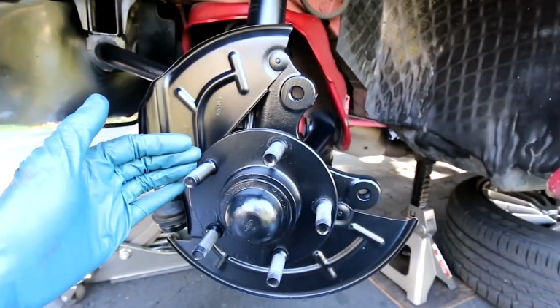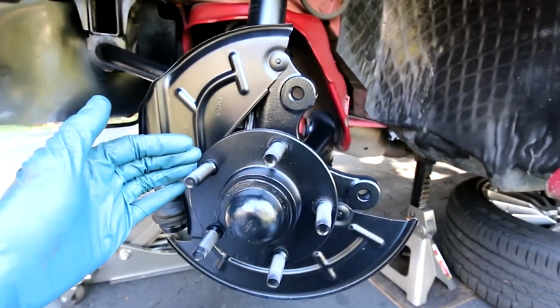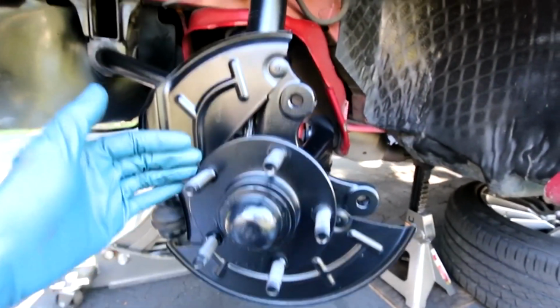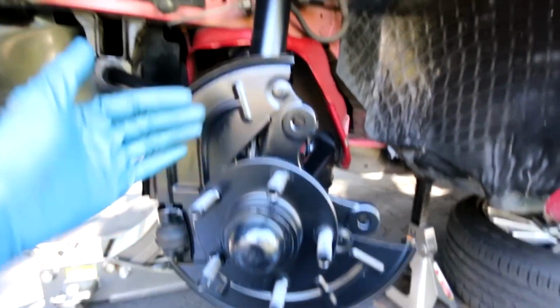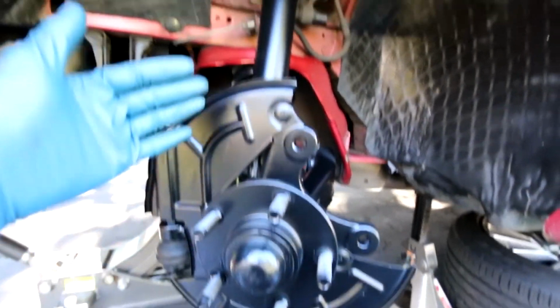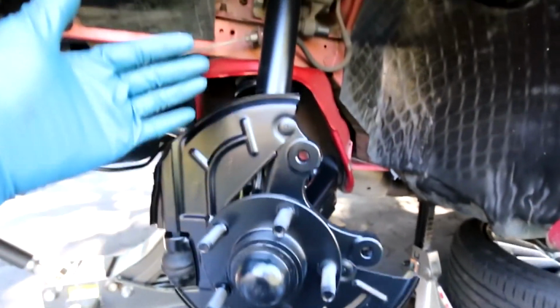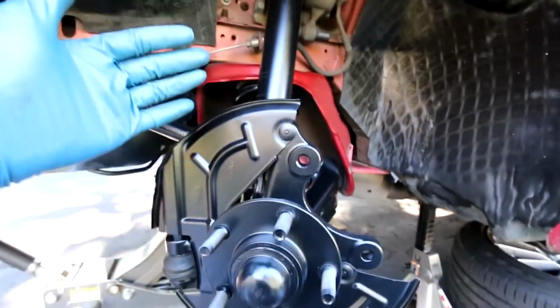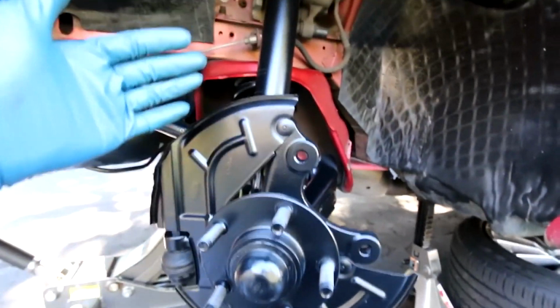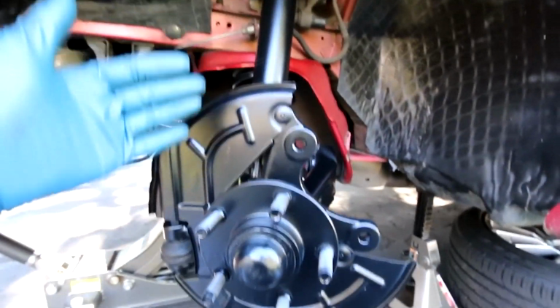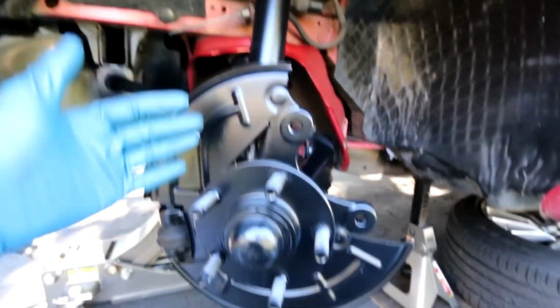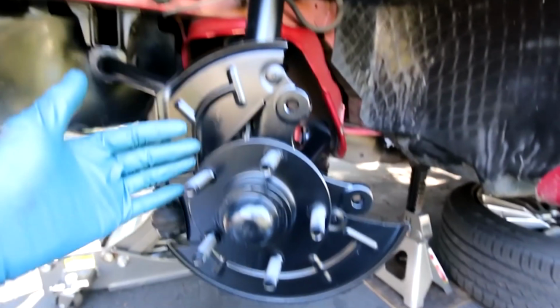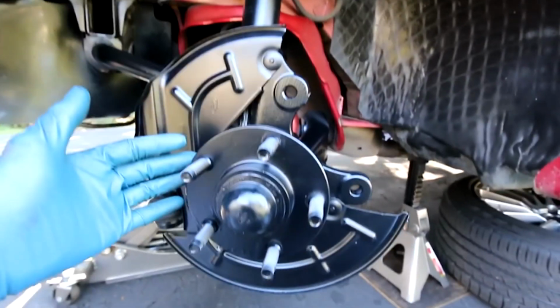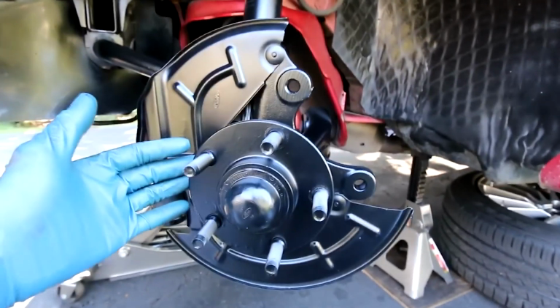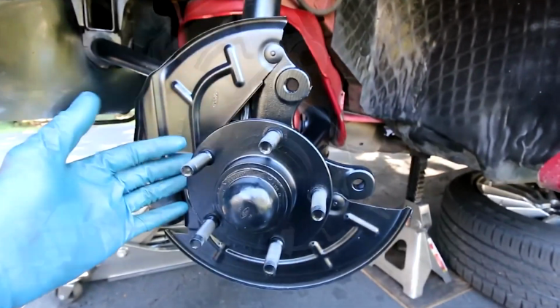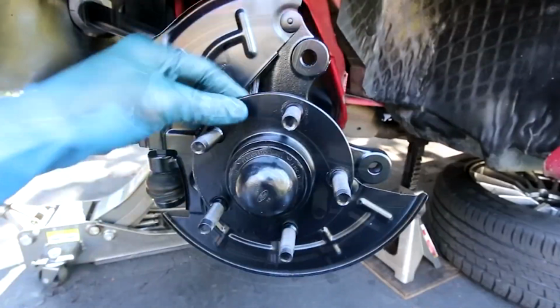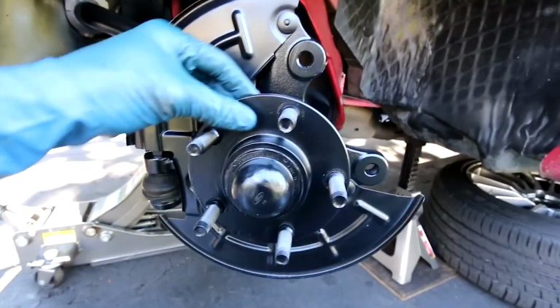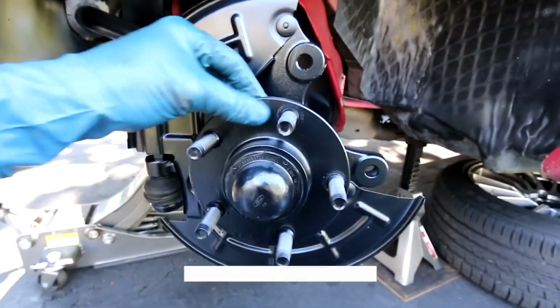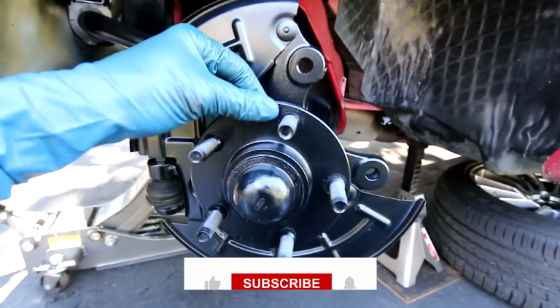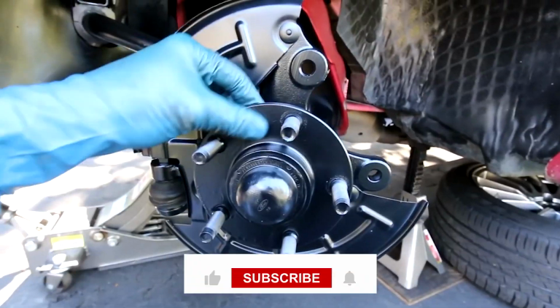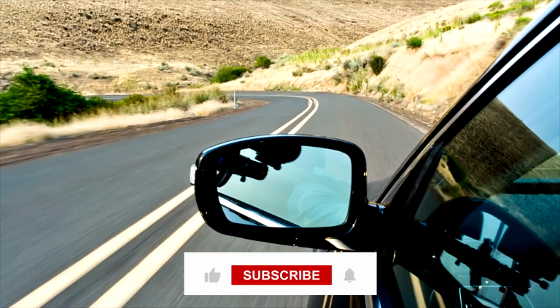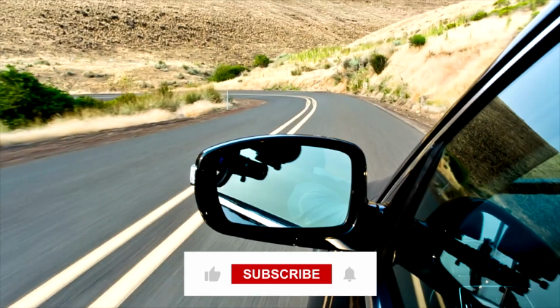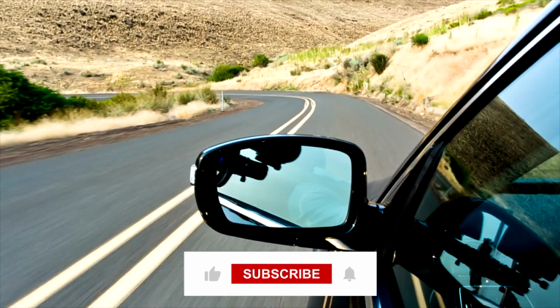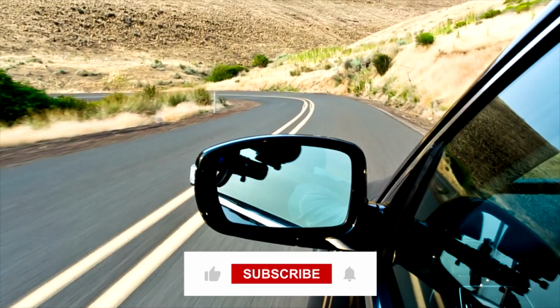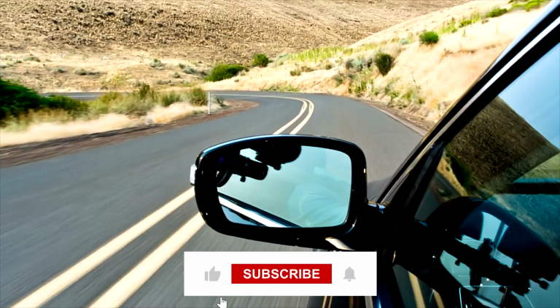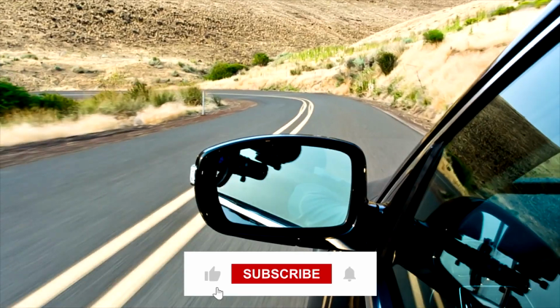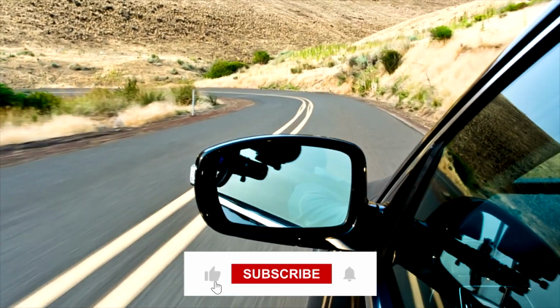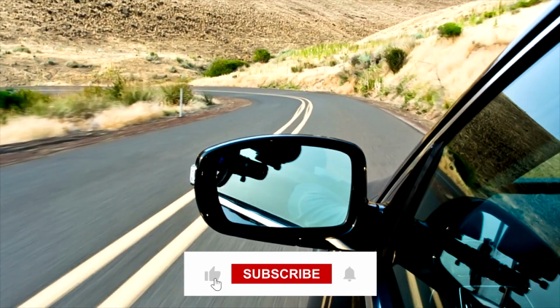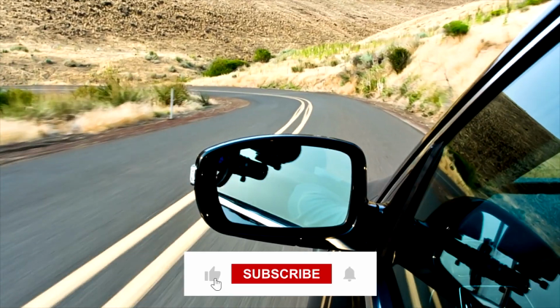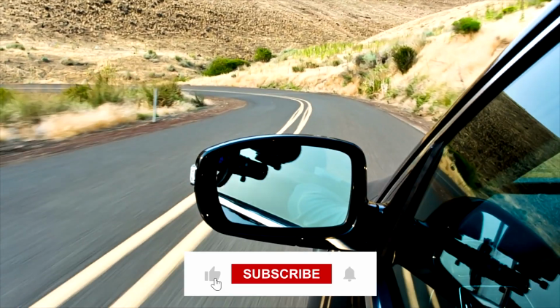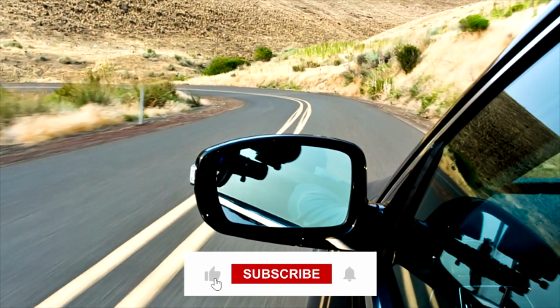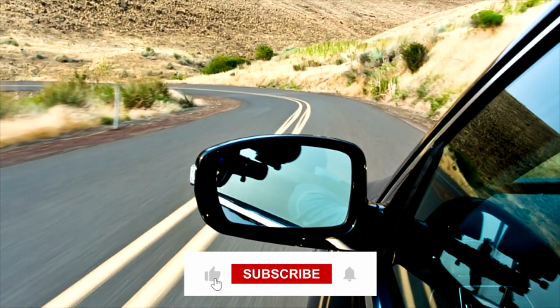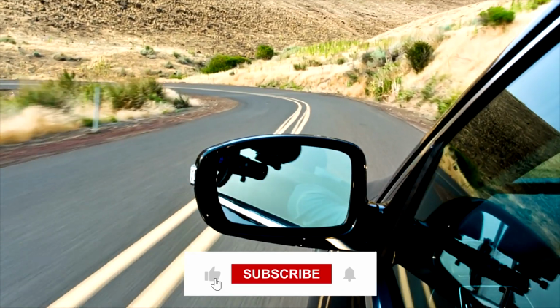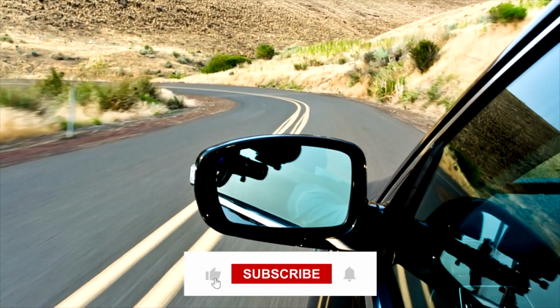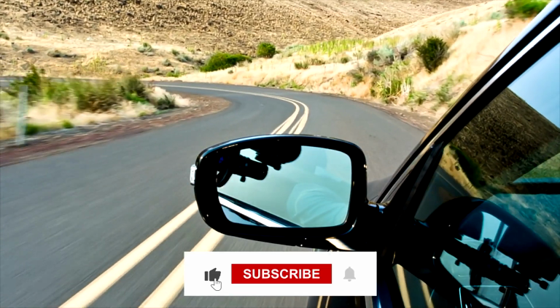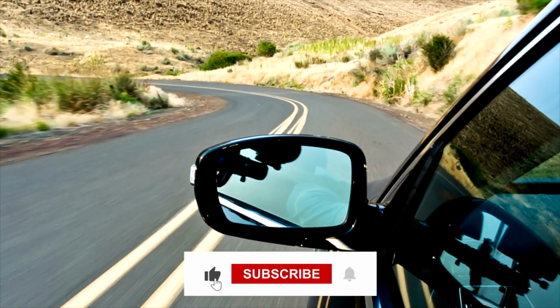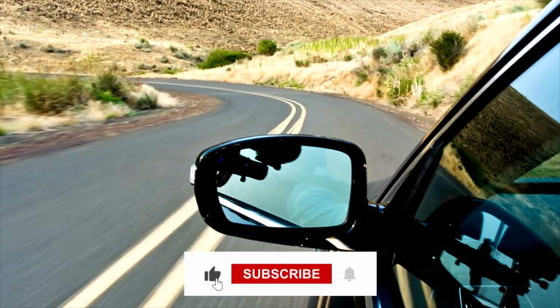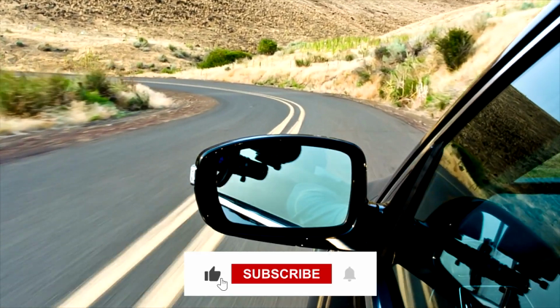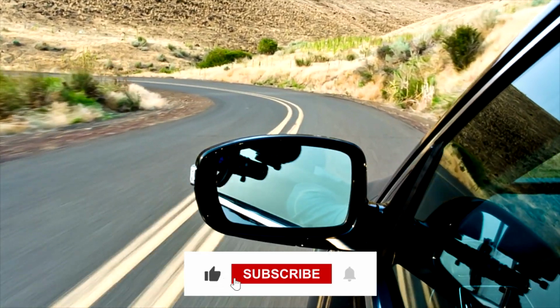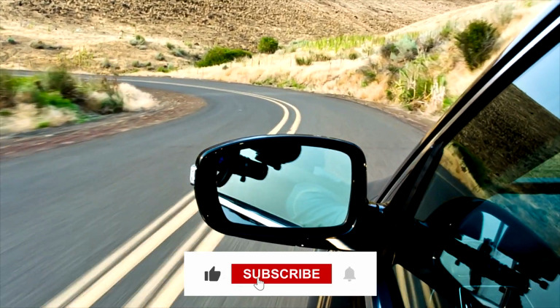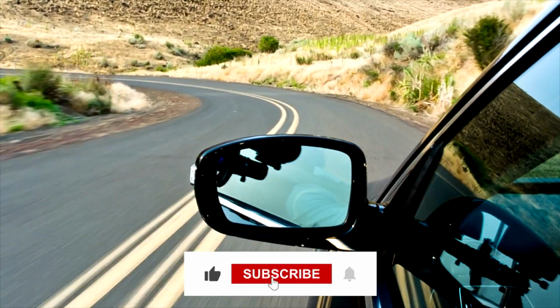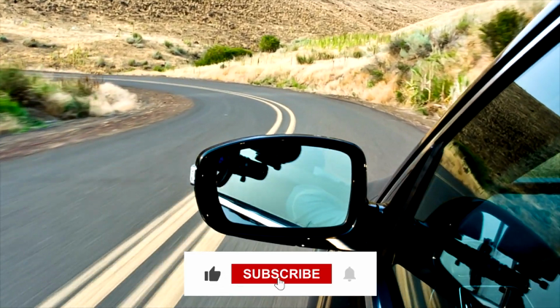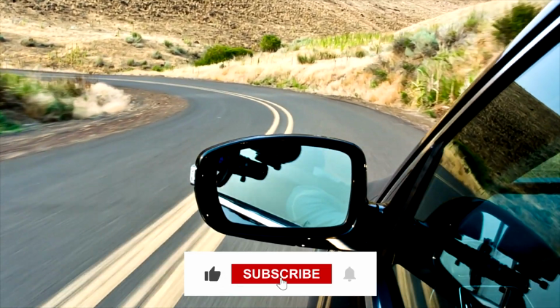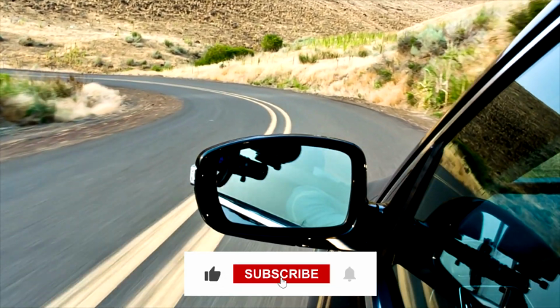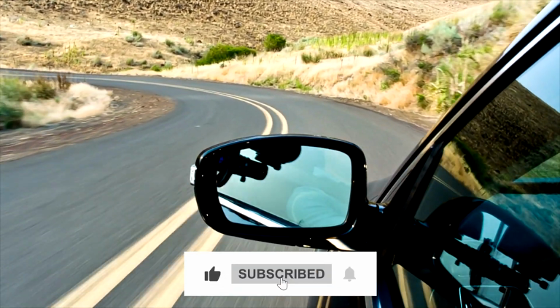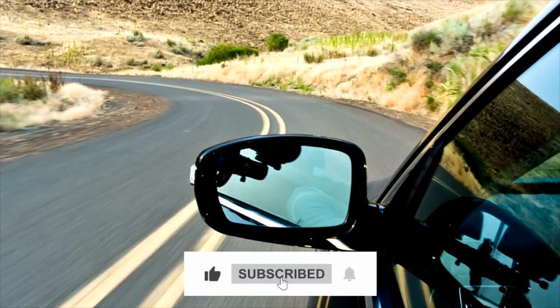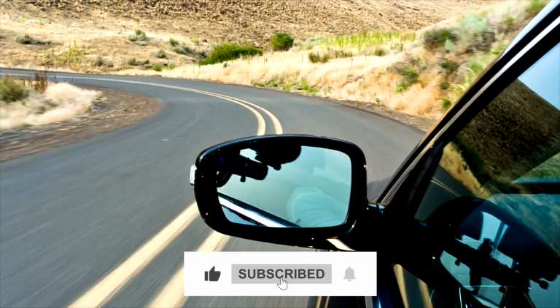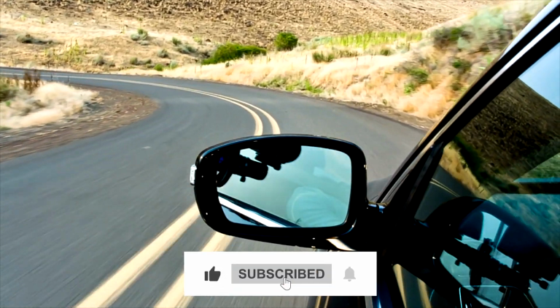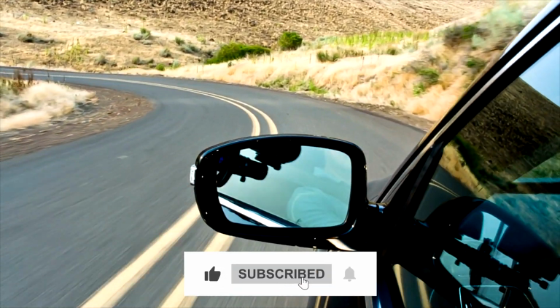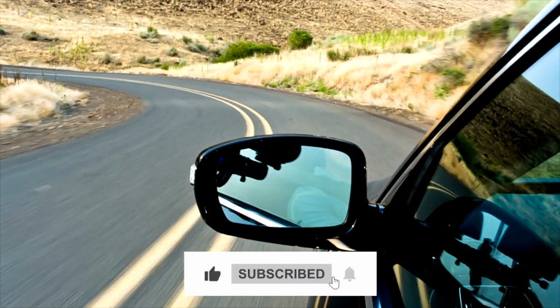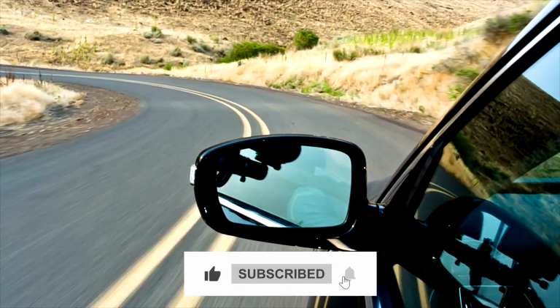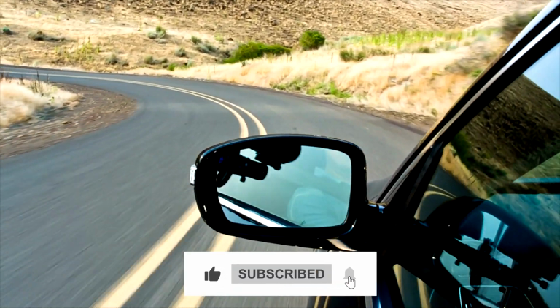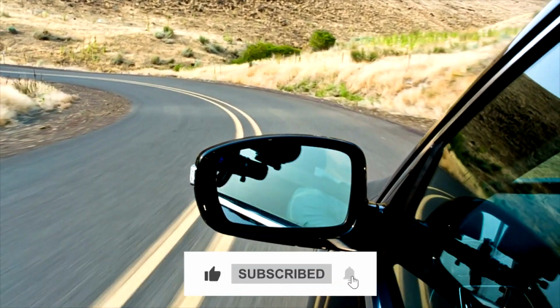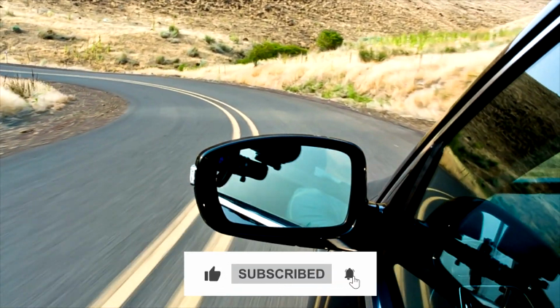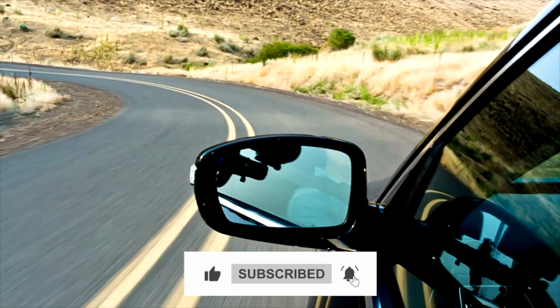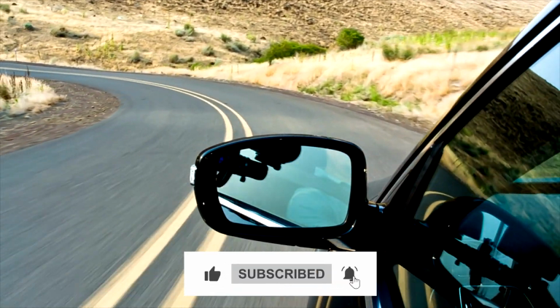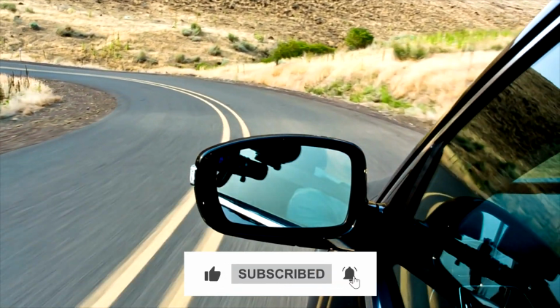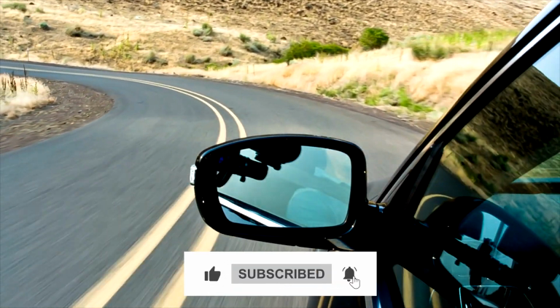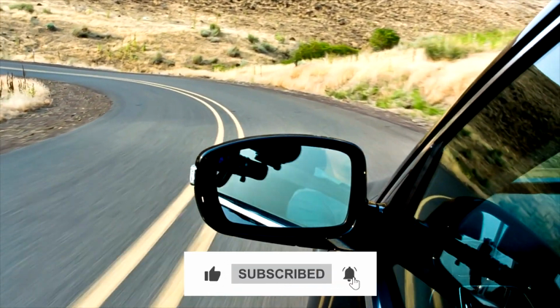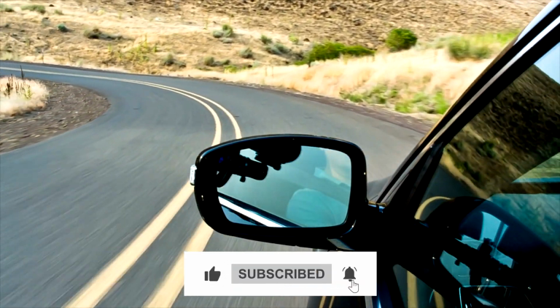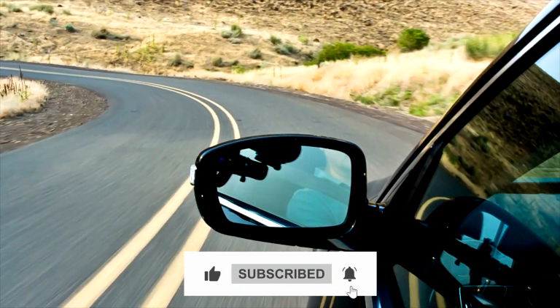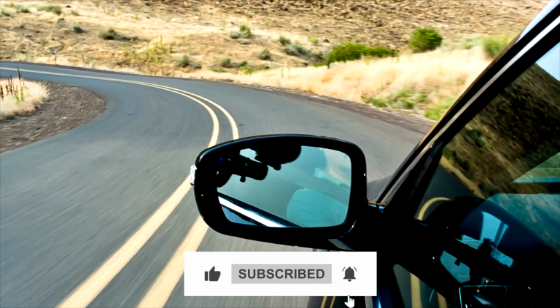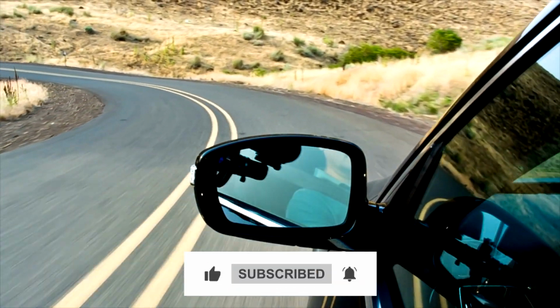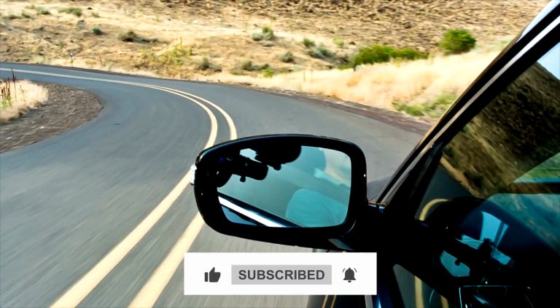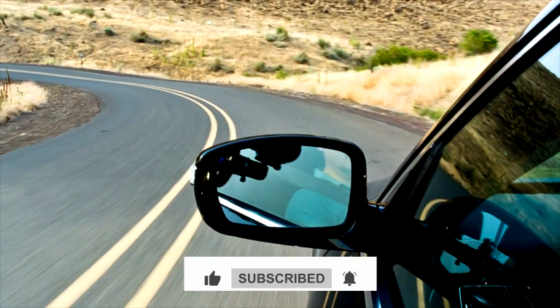That's it for today's video. Be sure to leave a like and subscribe to our channel for more content like this one. Thanks for watching.